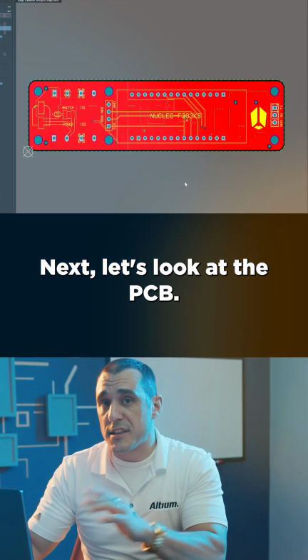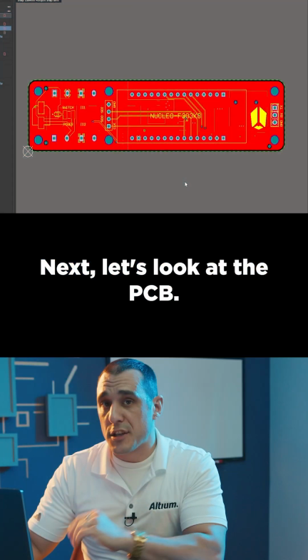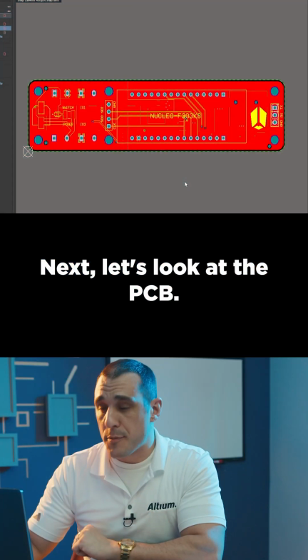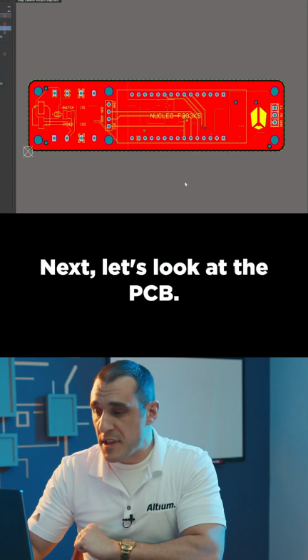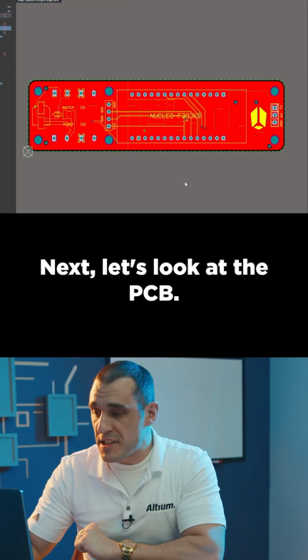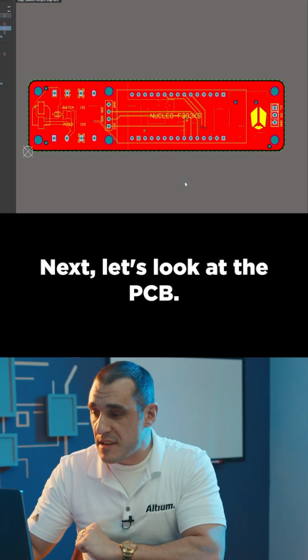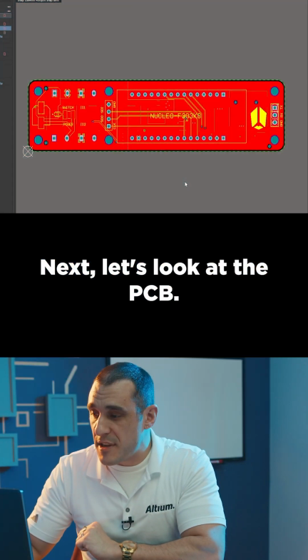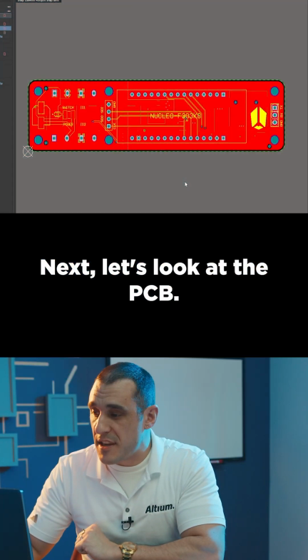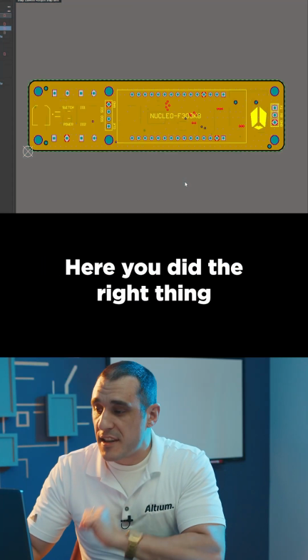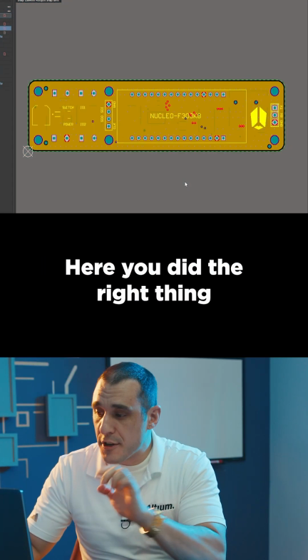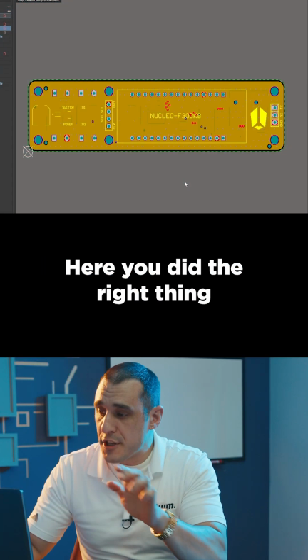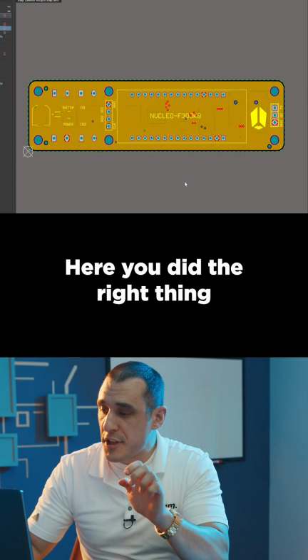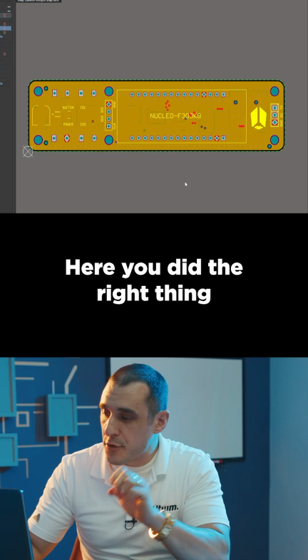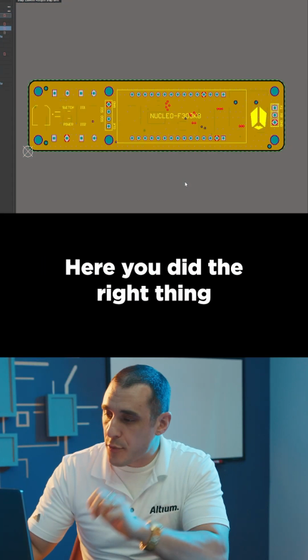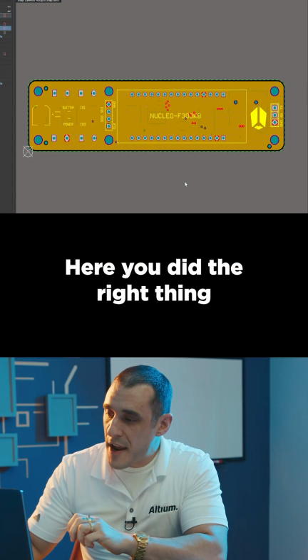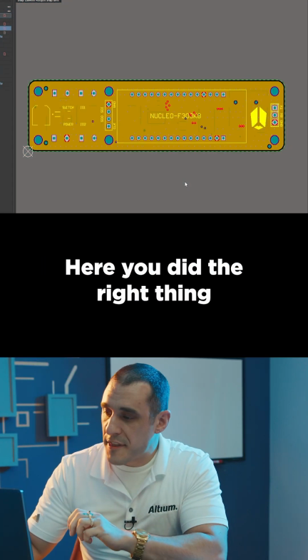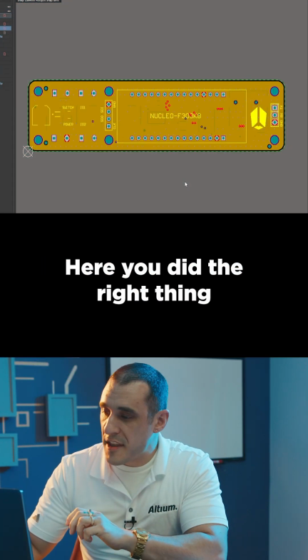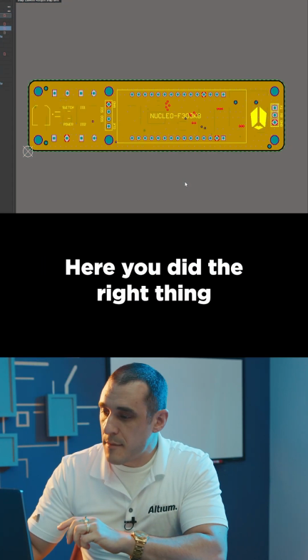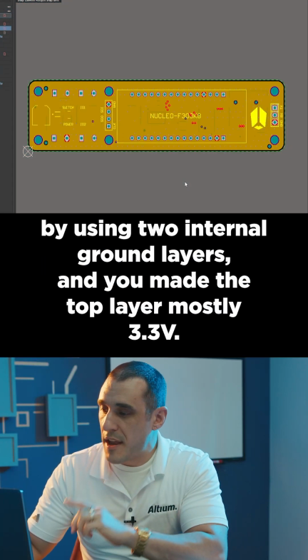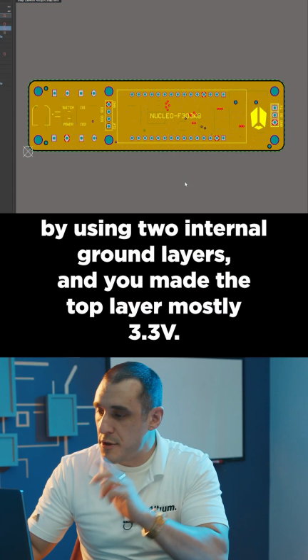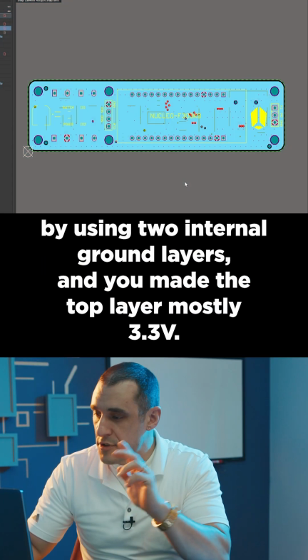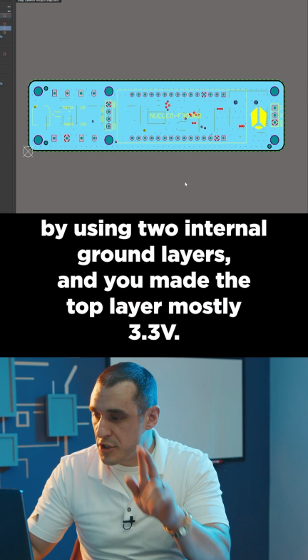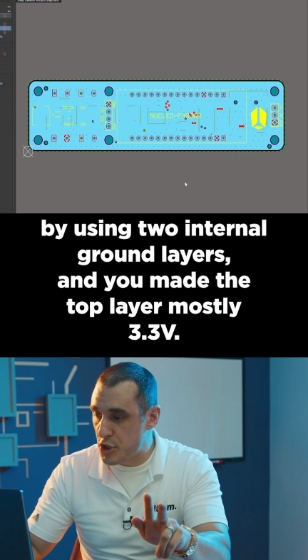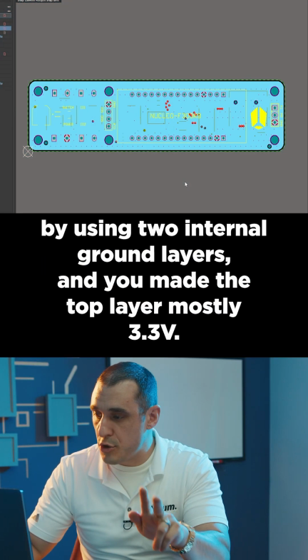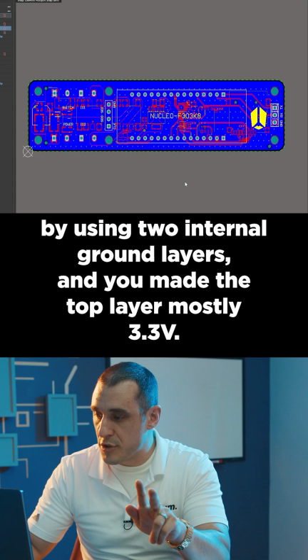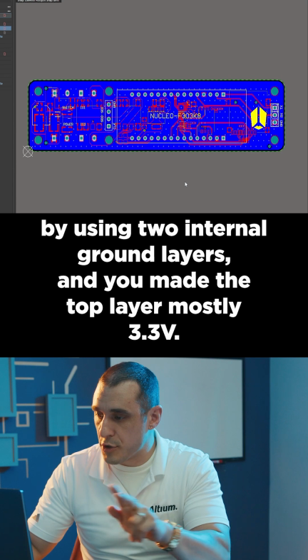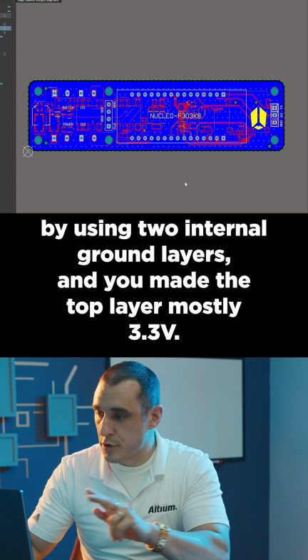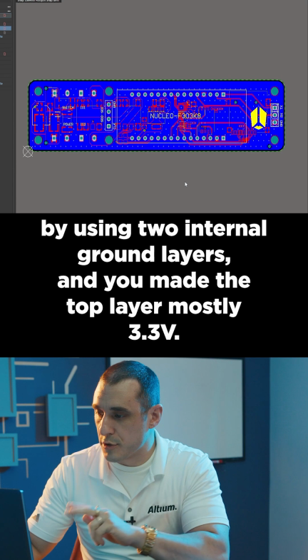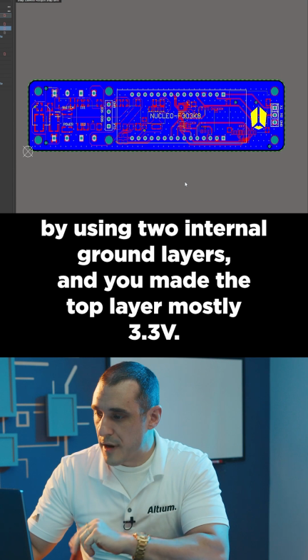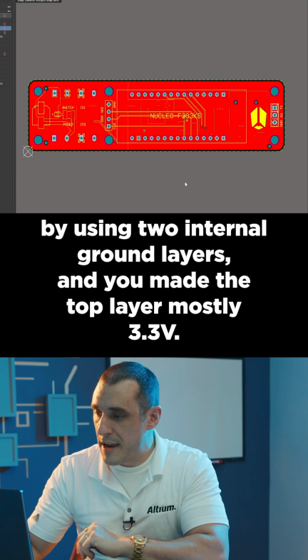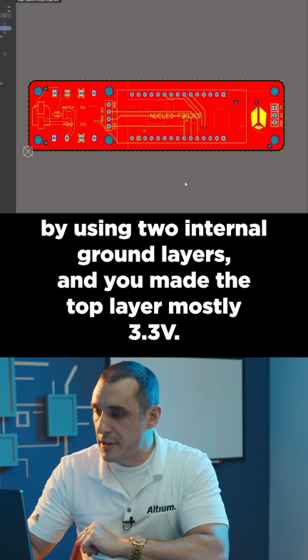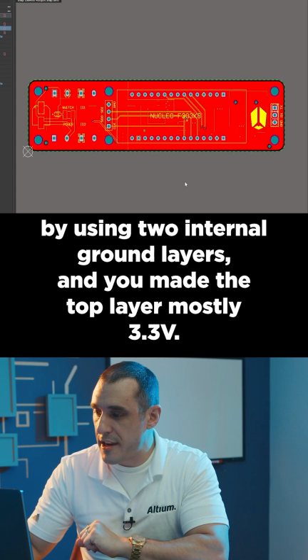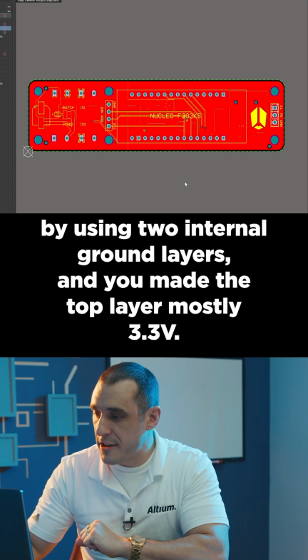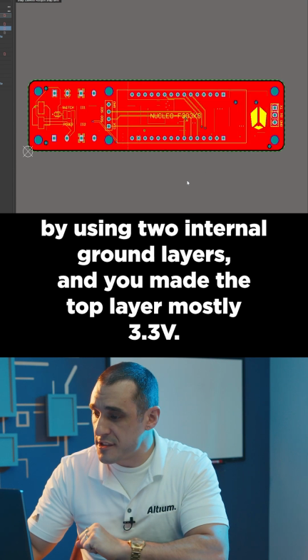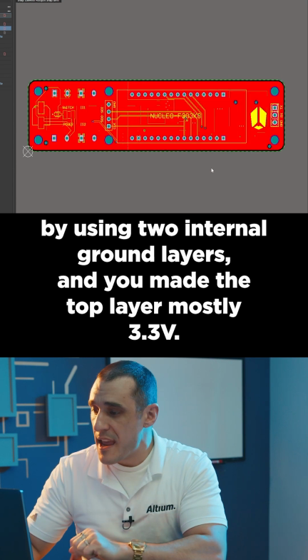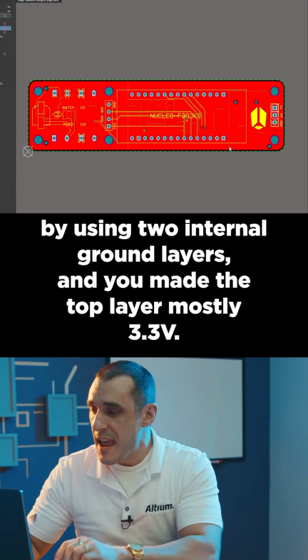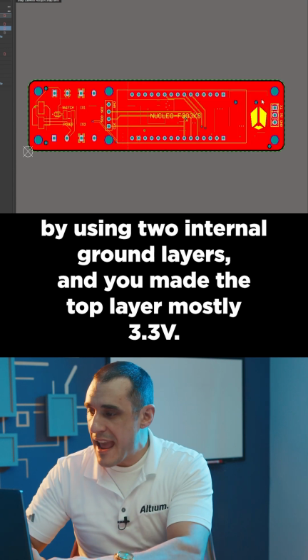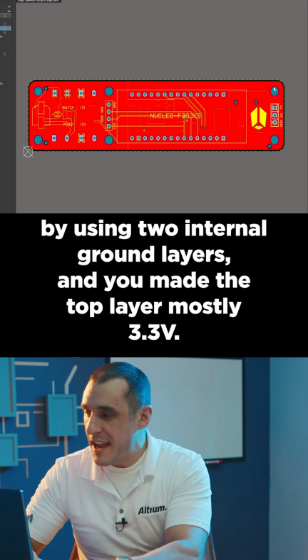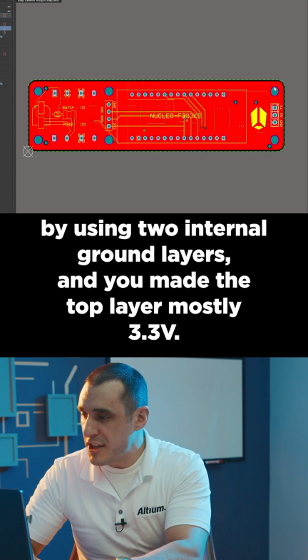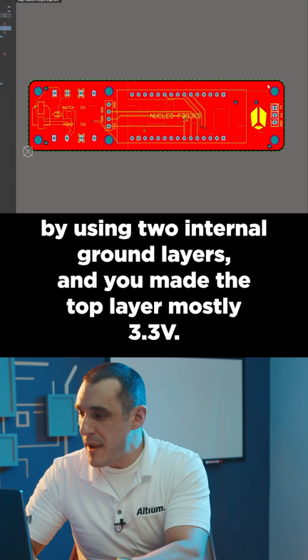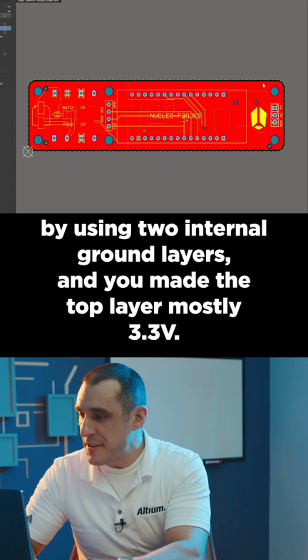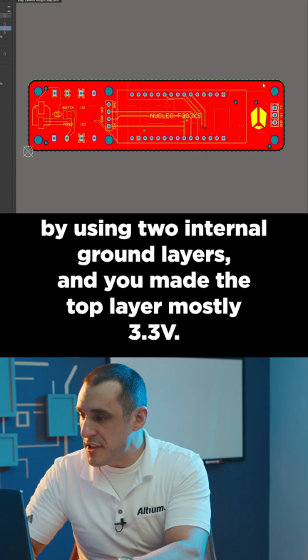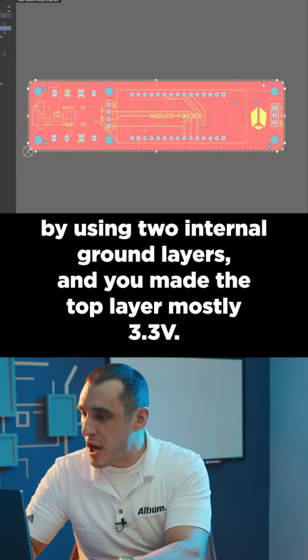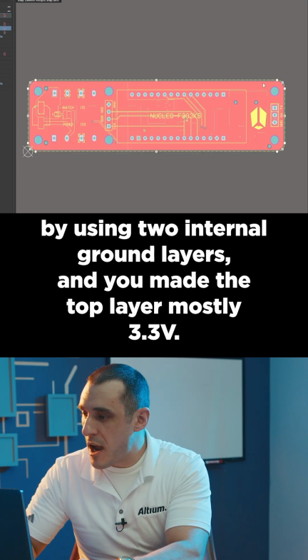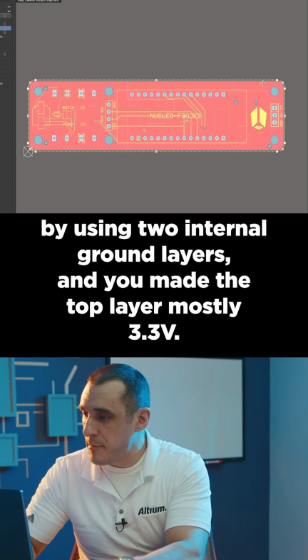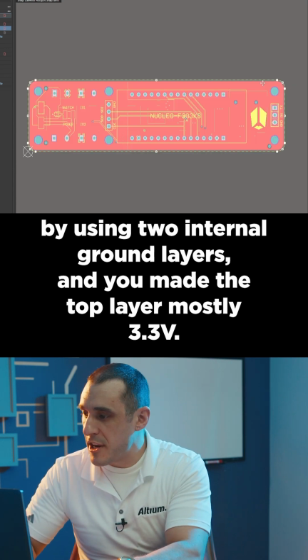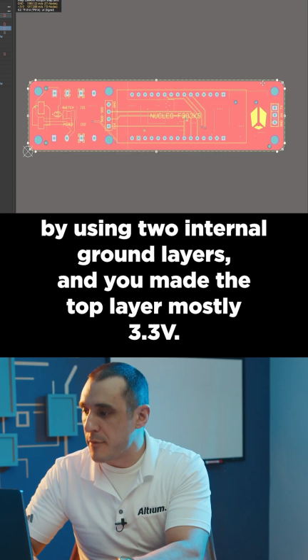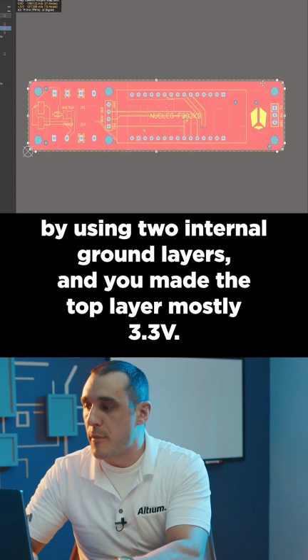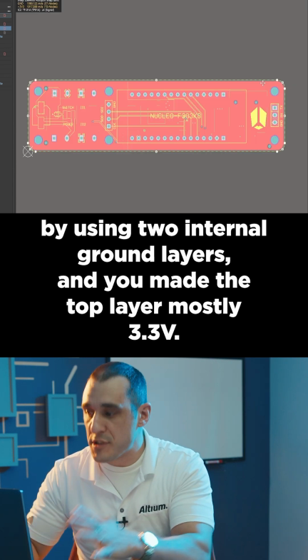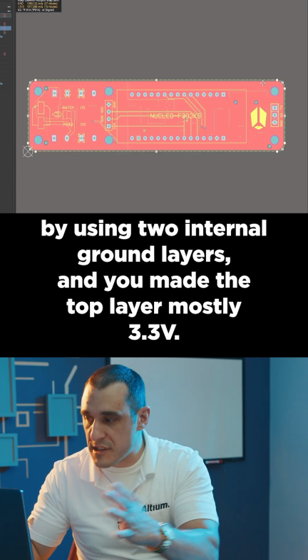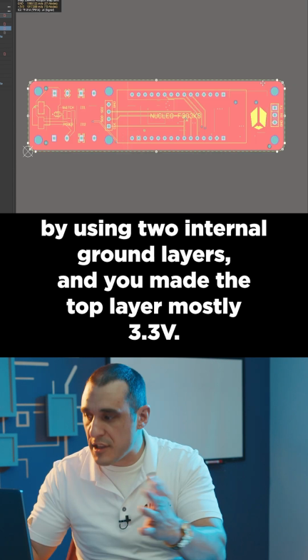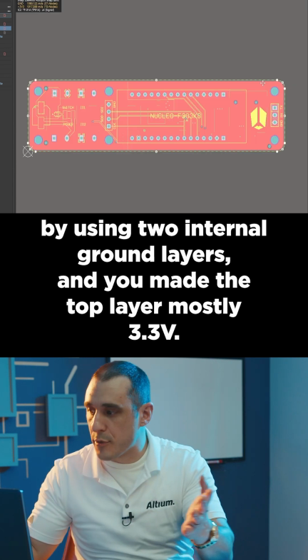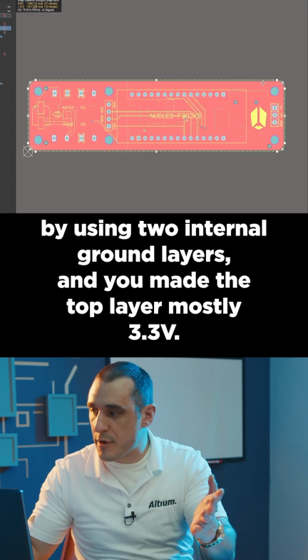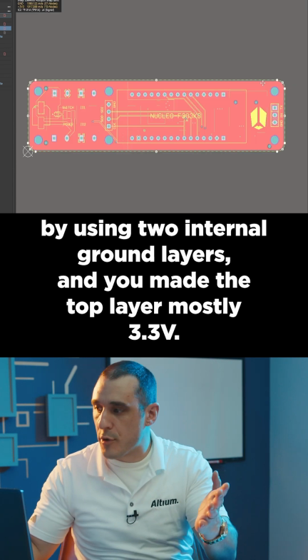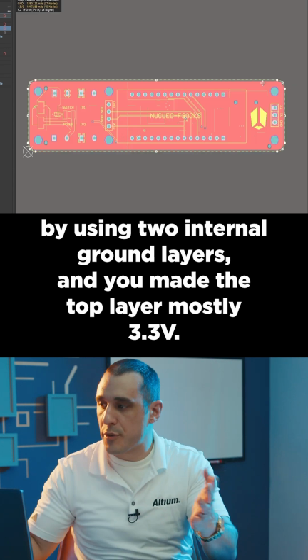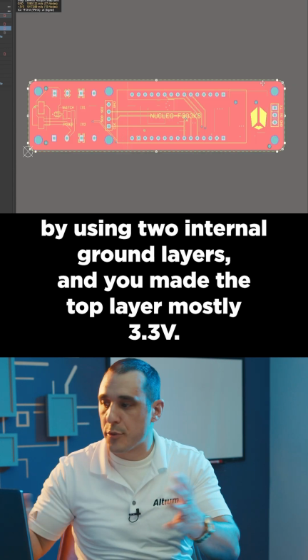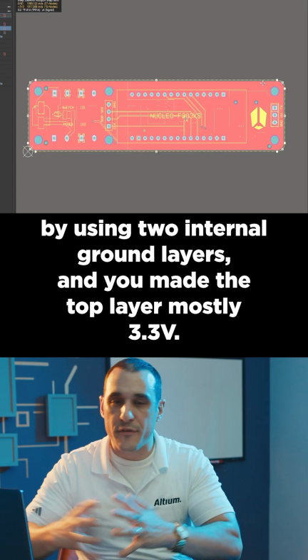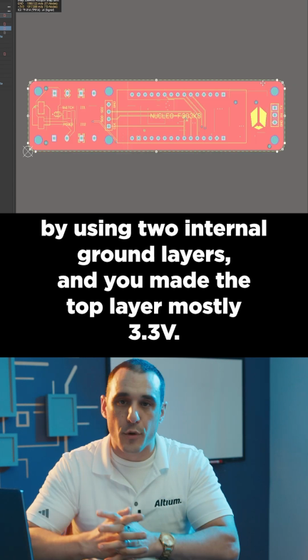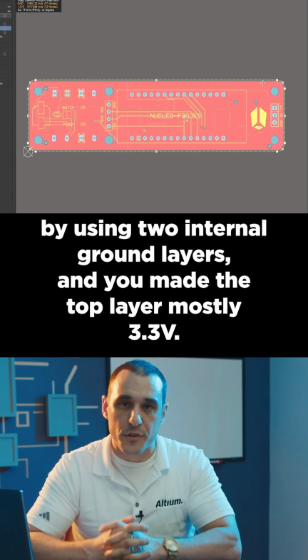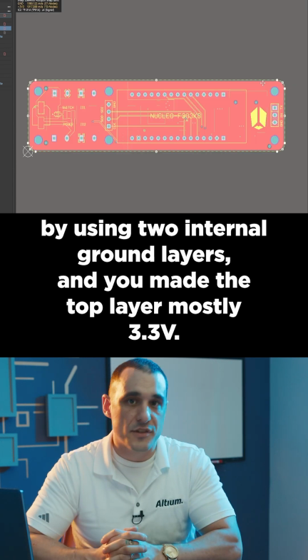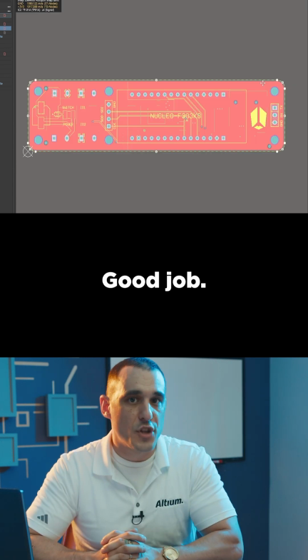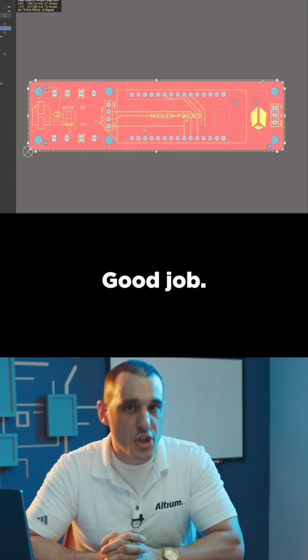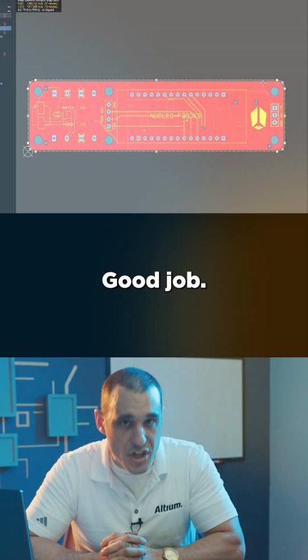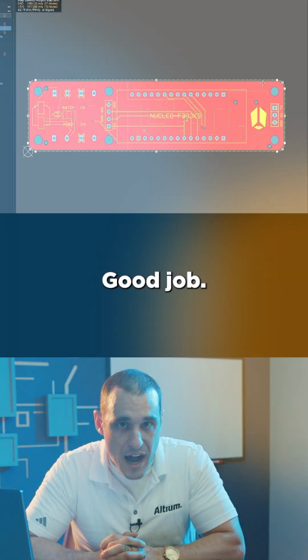Next, let's look at the PCB. Here you did the right thing by using two internal ground layers and you made the top layer mostly 3.3 volts. Good job.